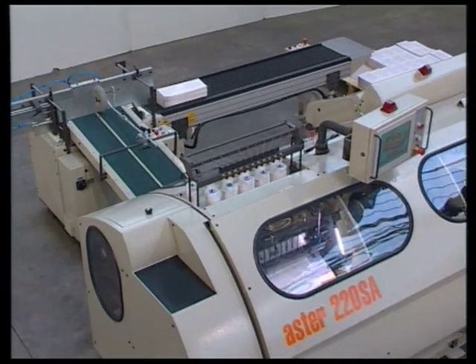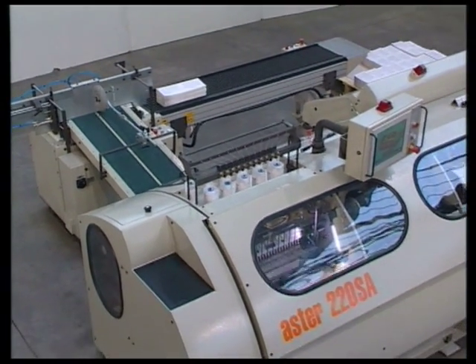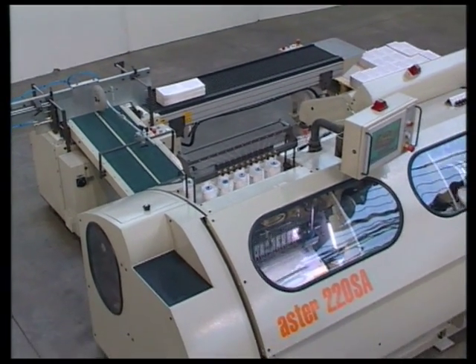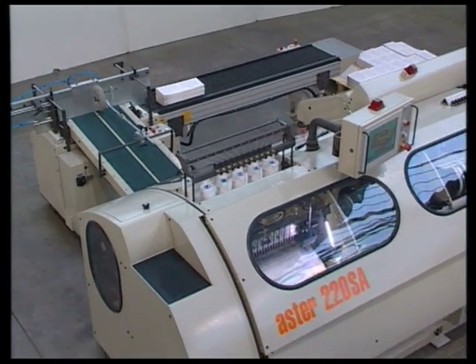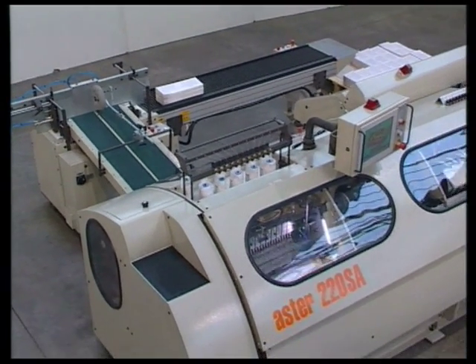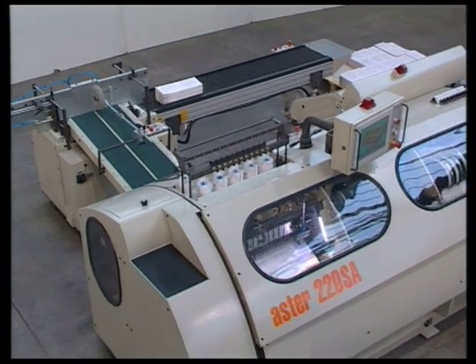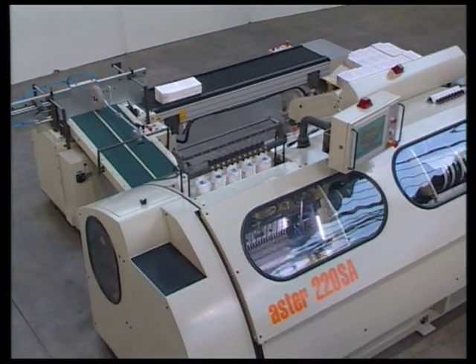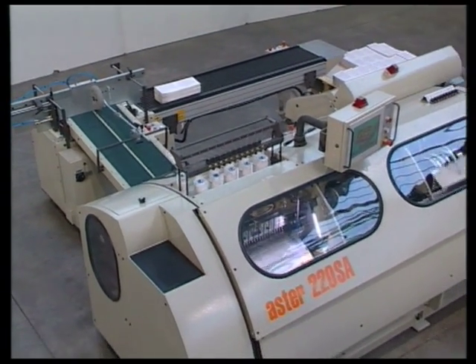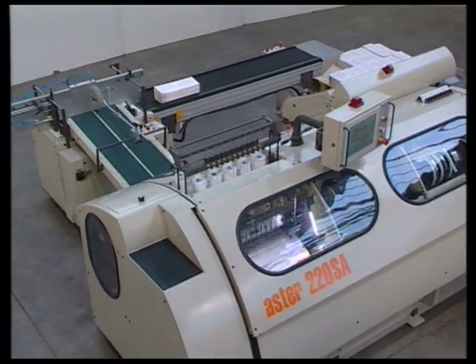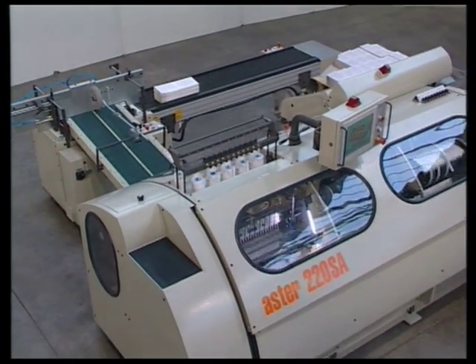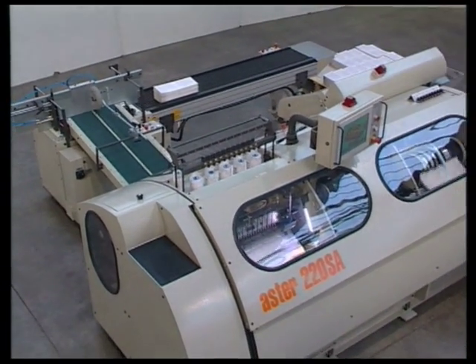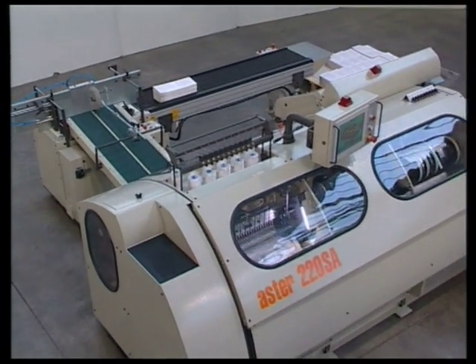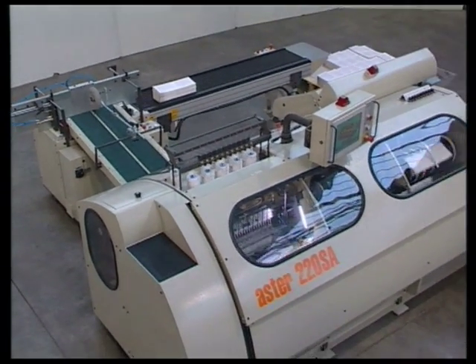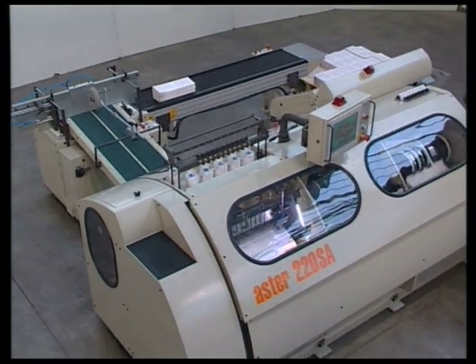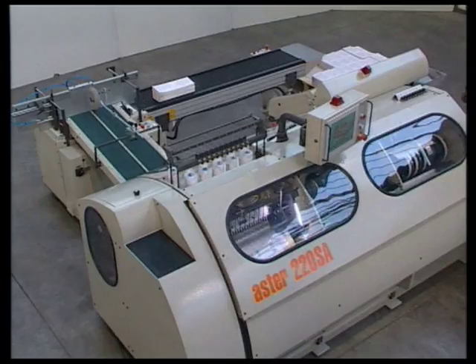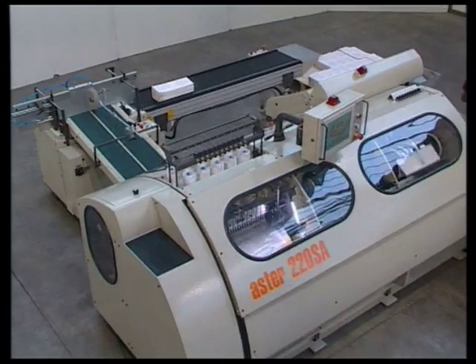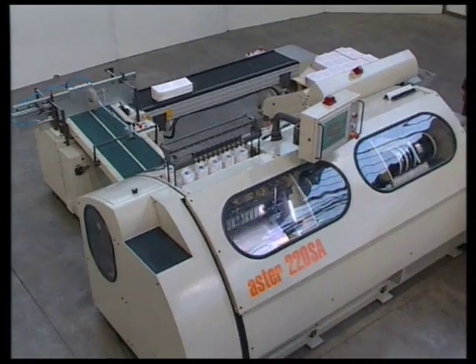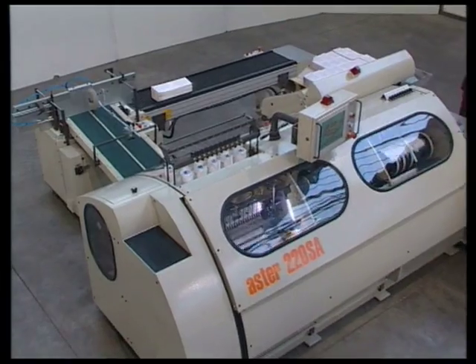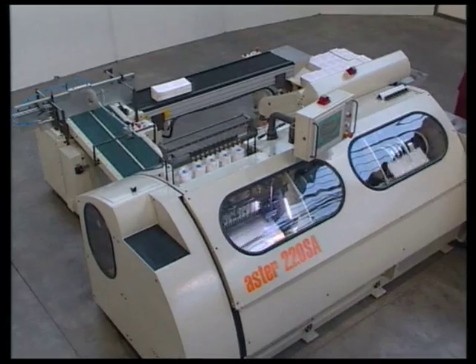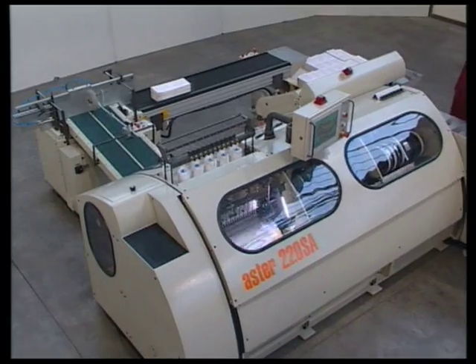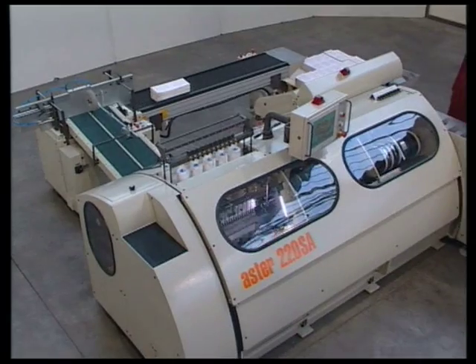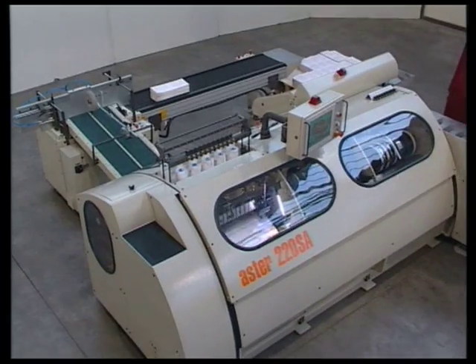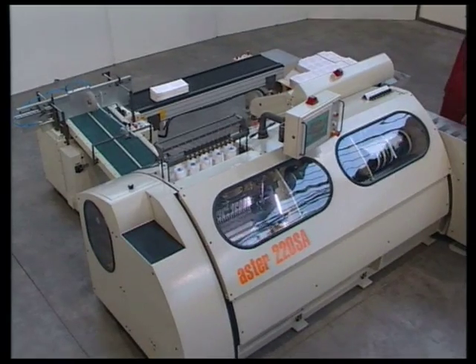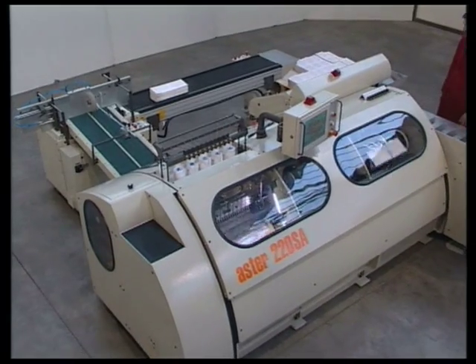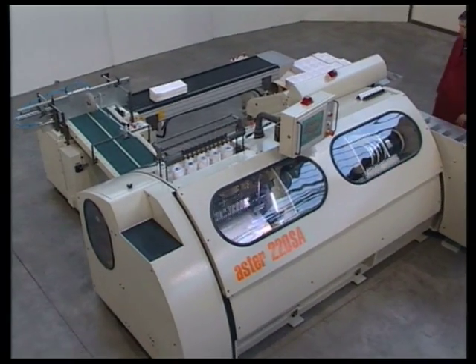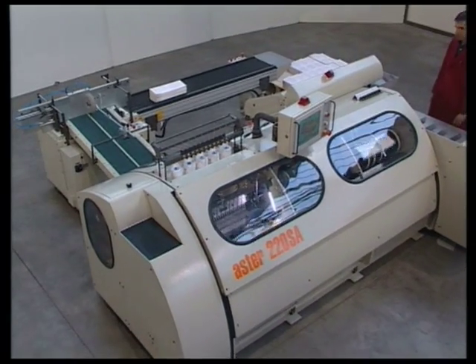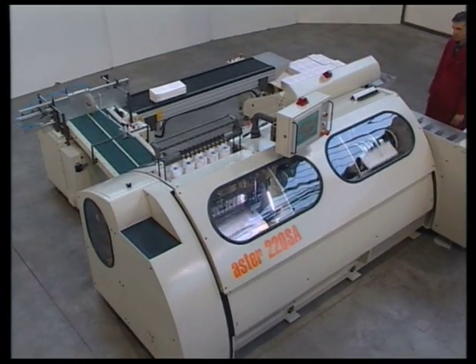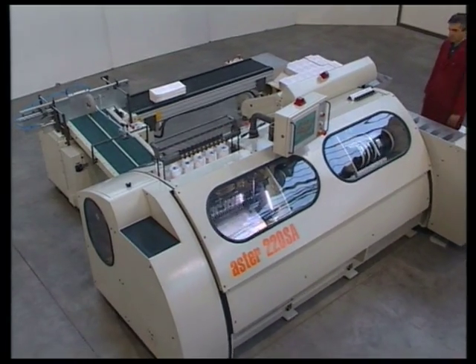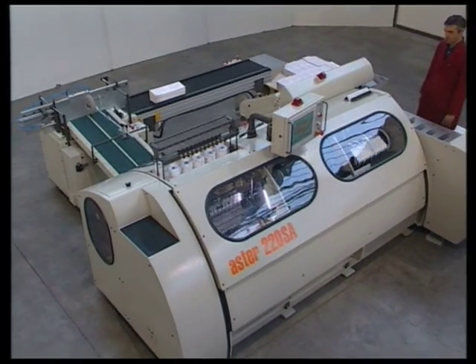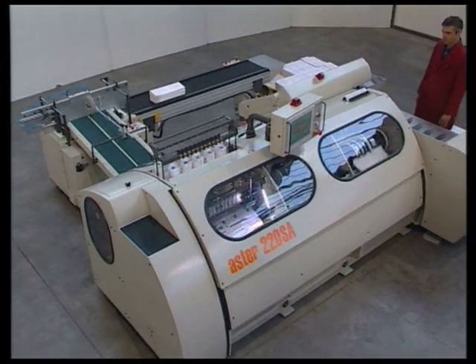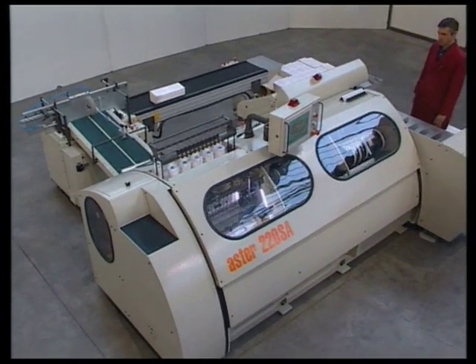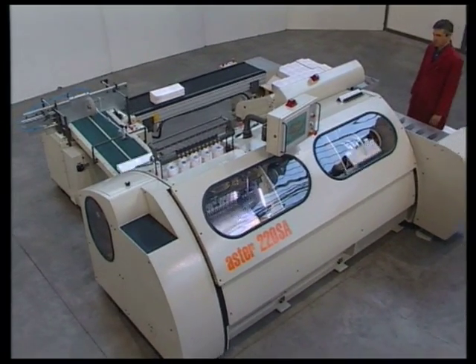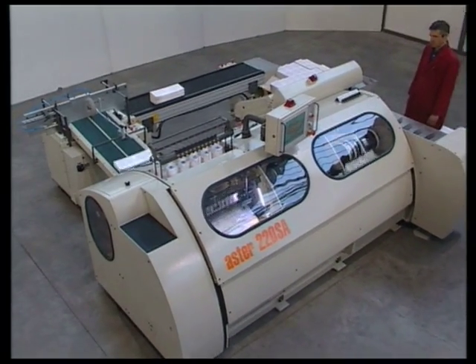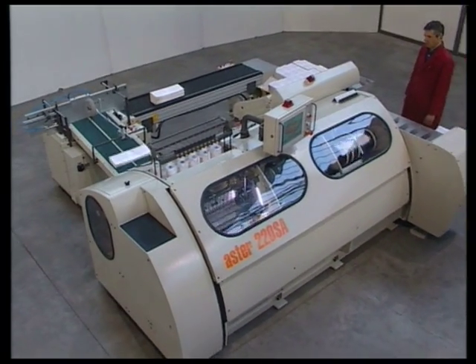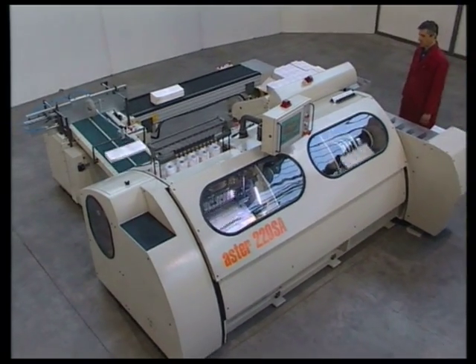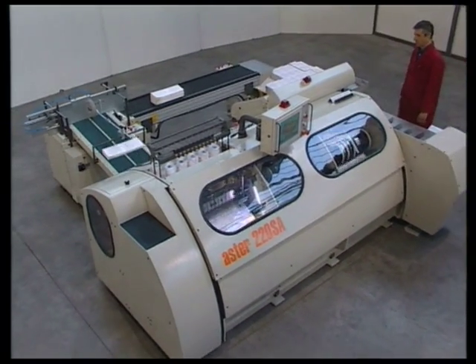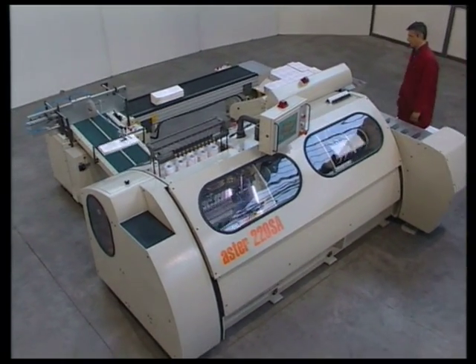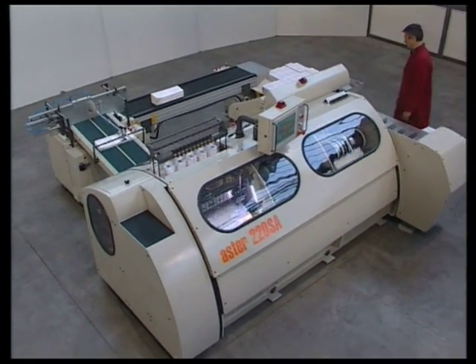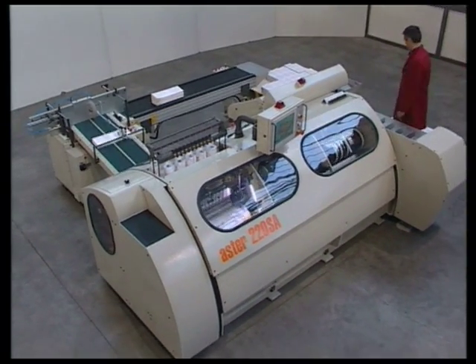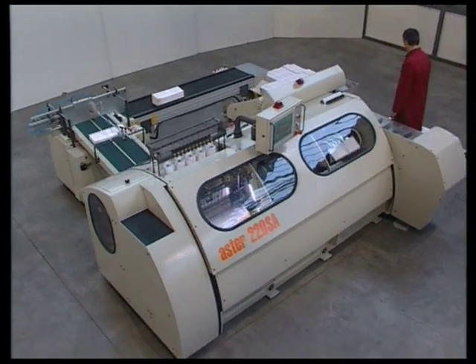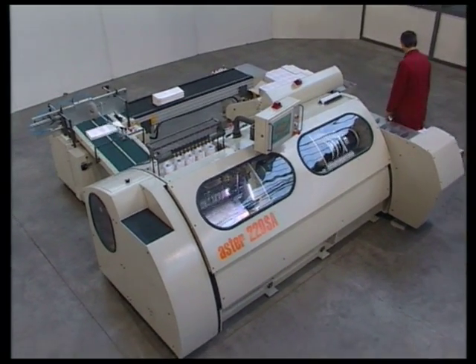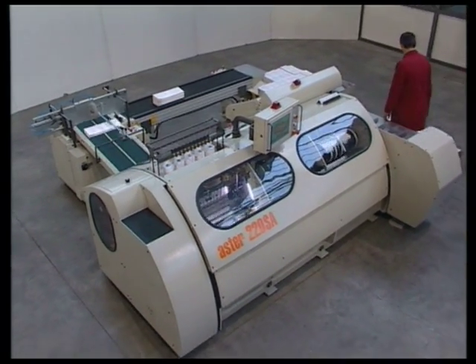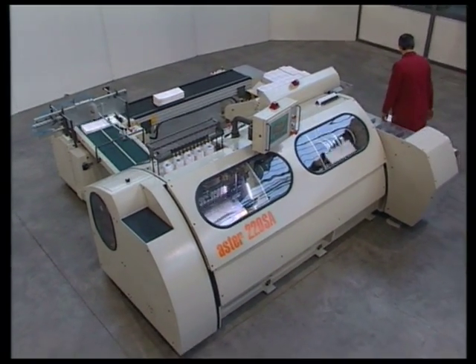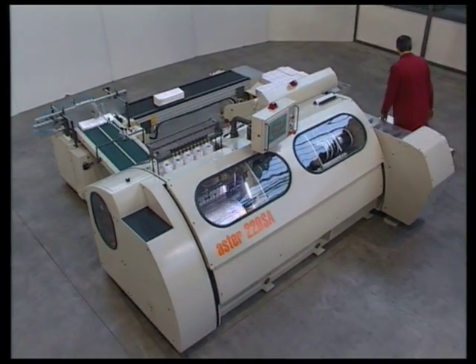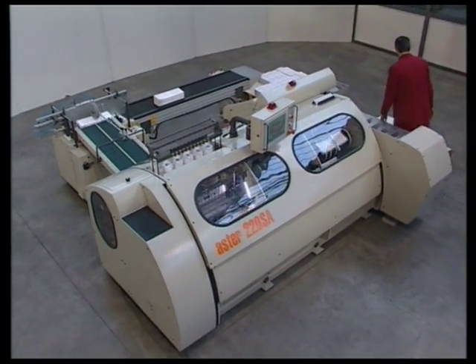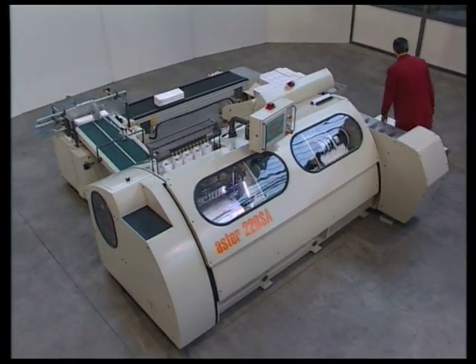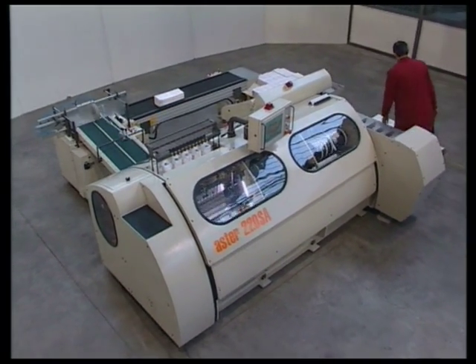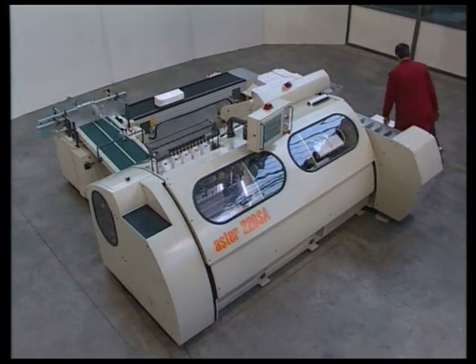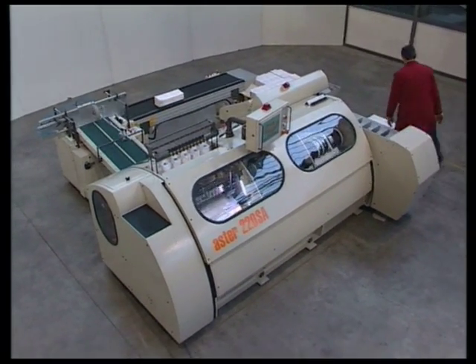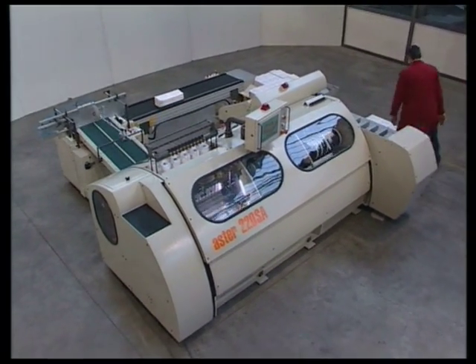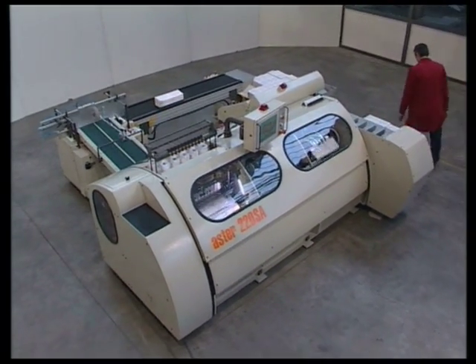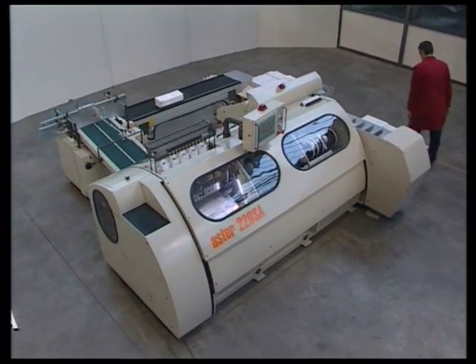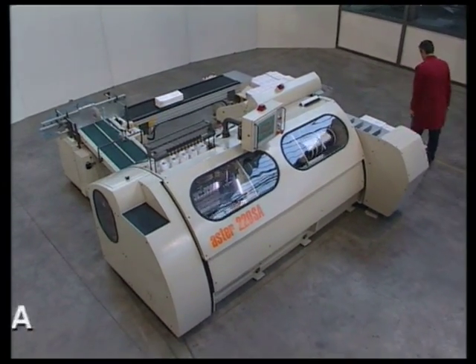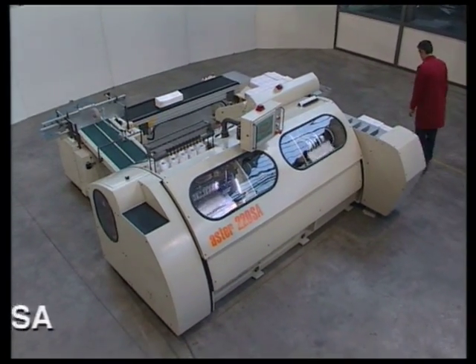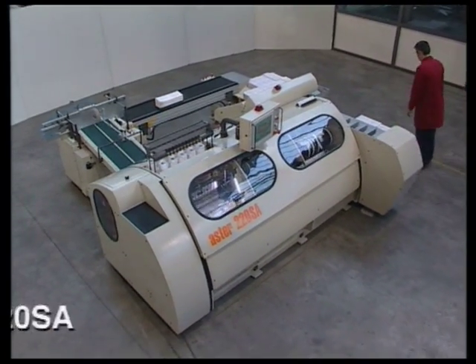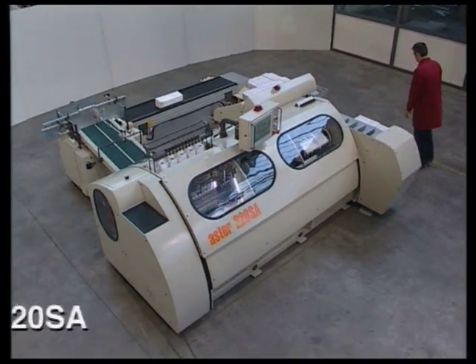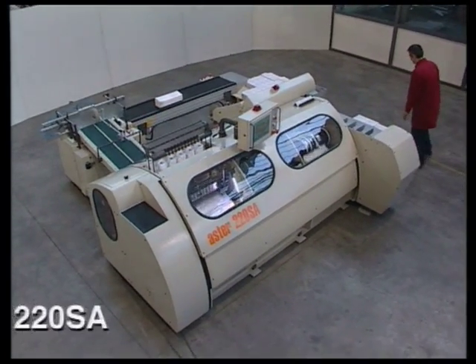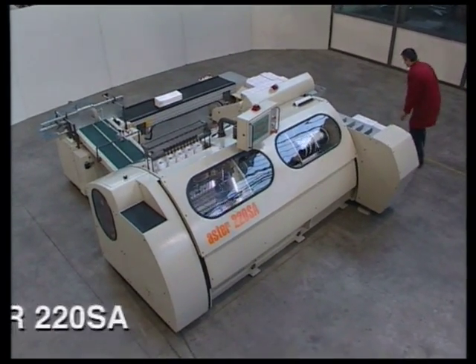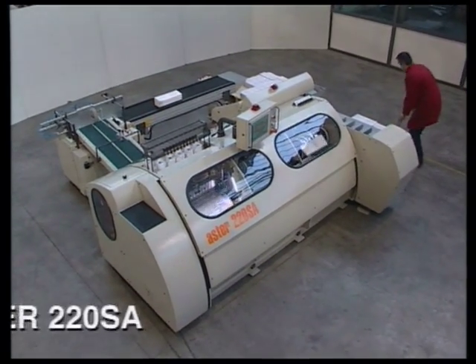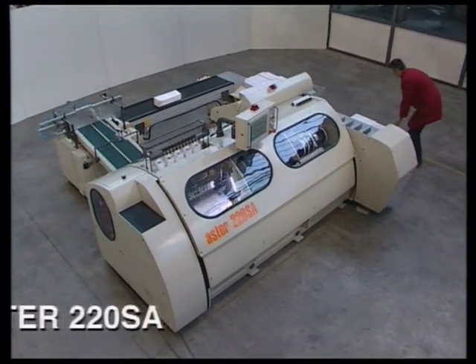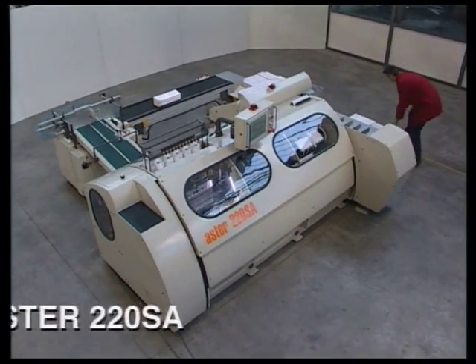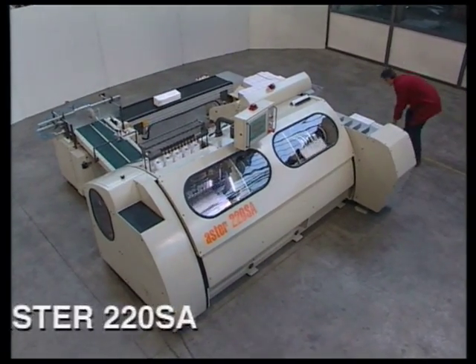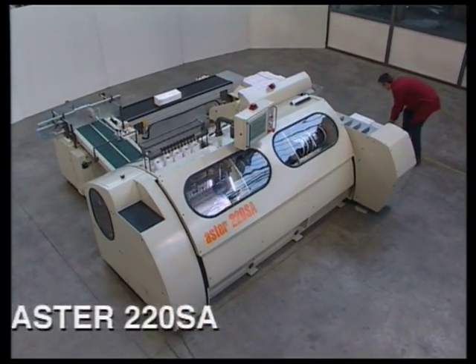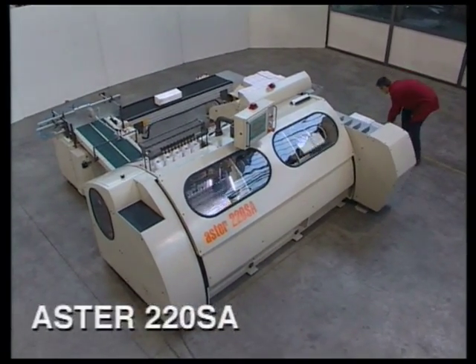Meccano-Technica is proud to present its new flagship model, the Aster 220 Super Automatic.